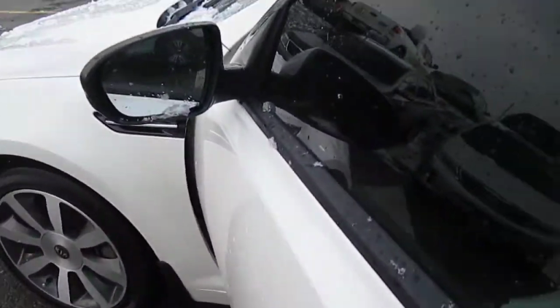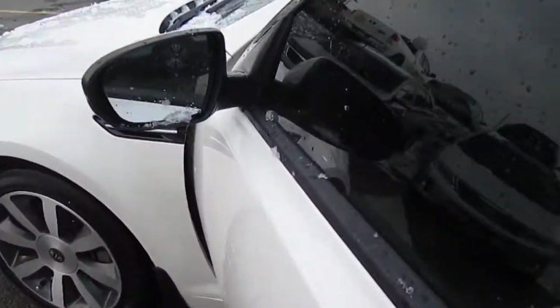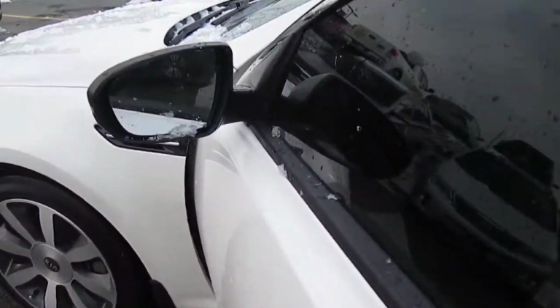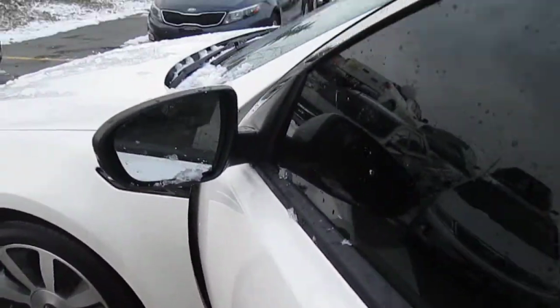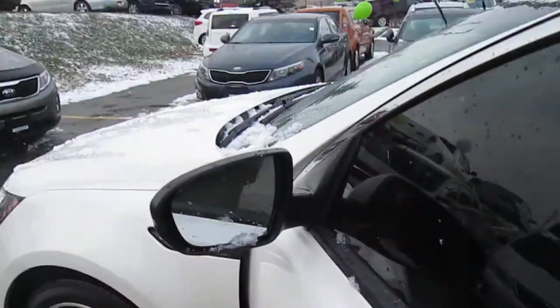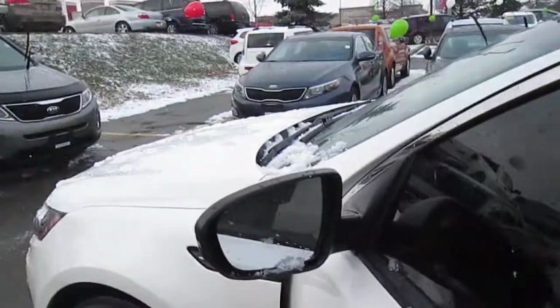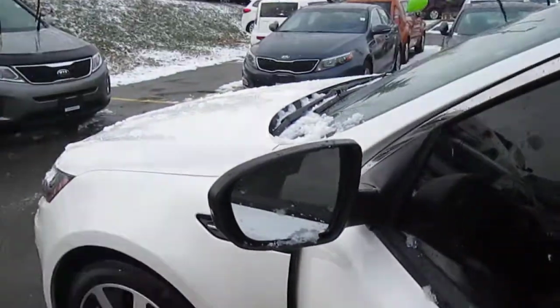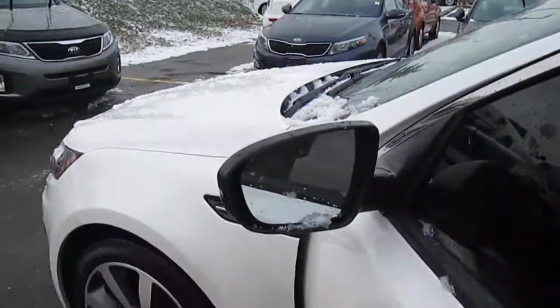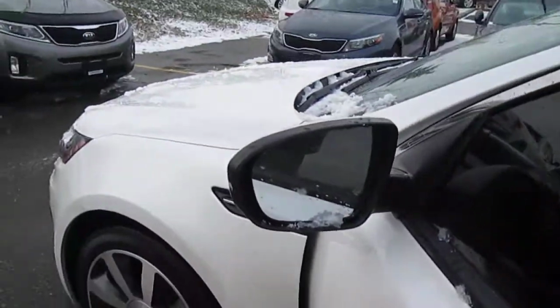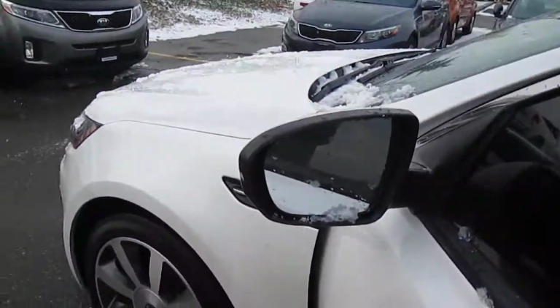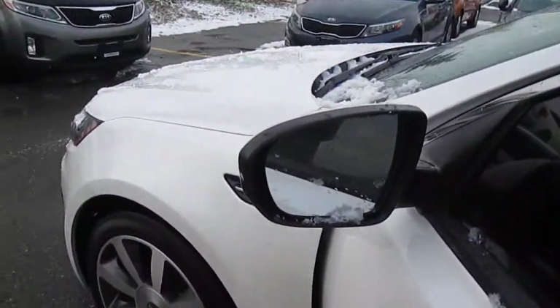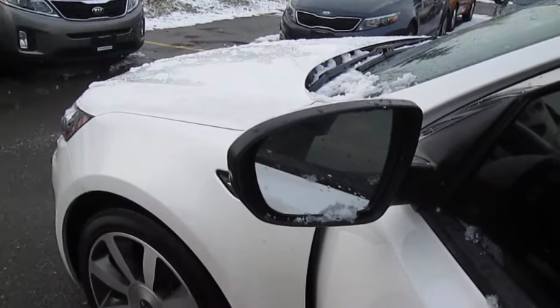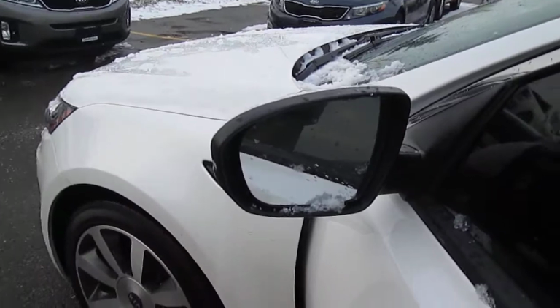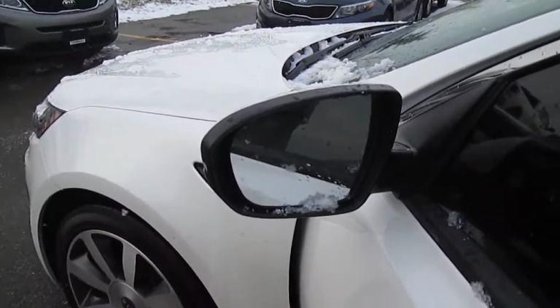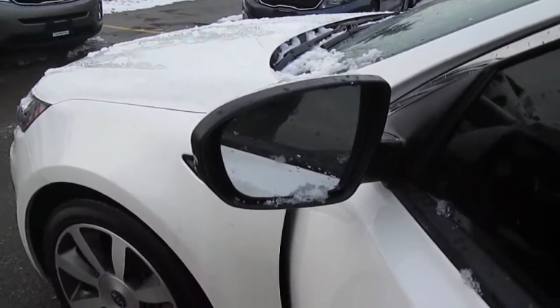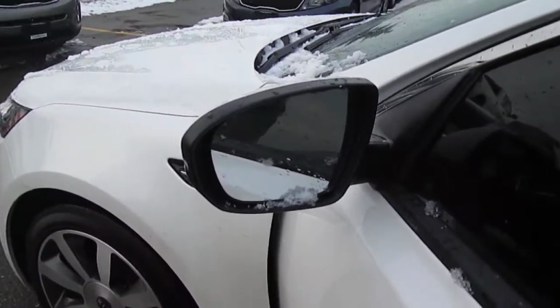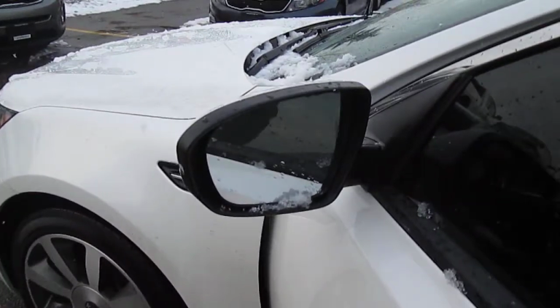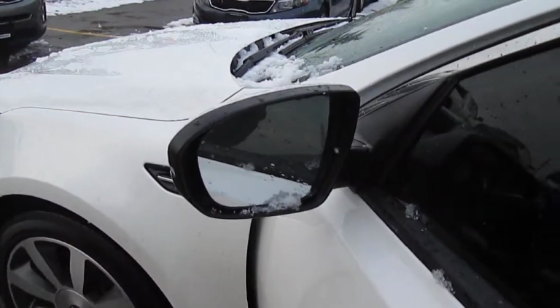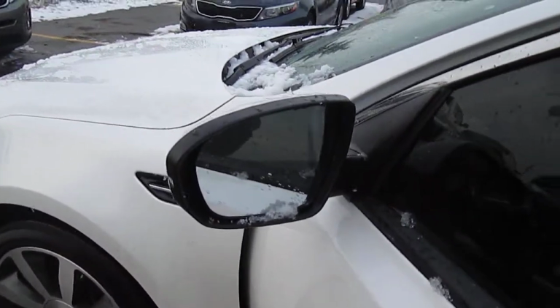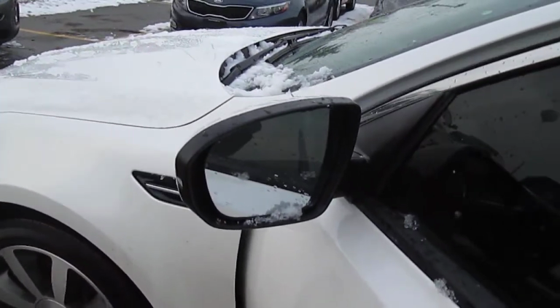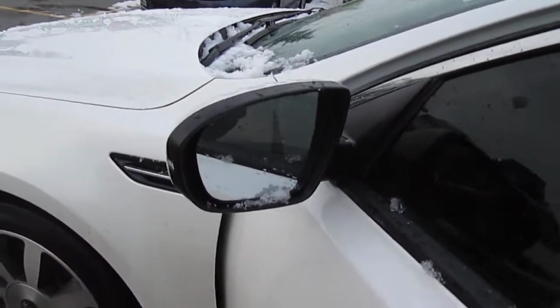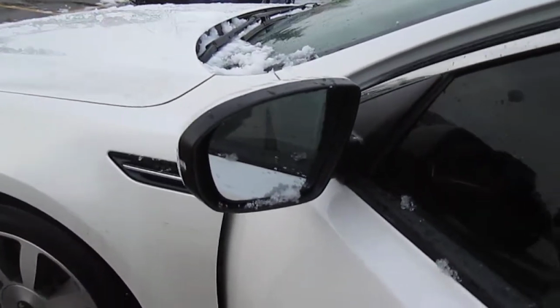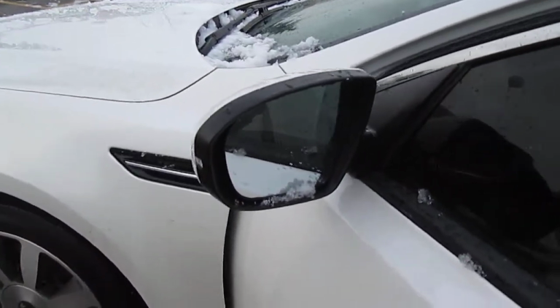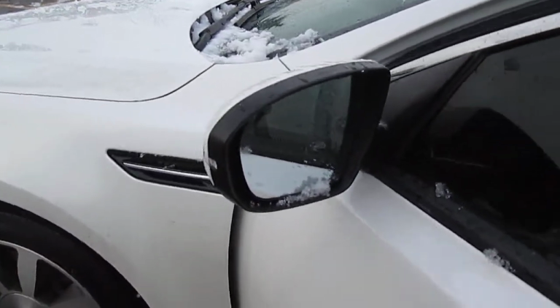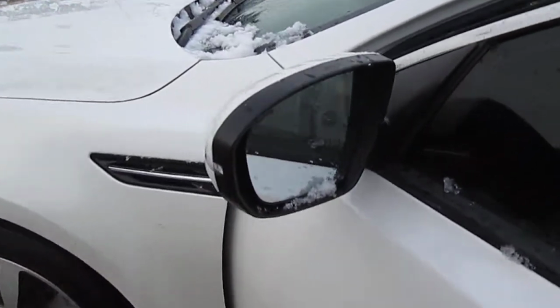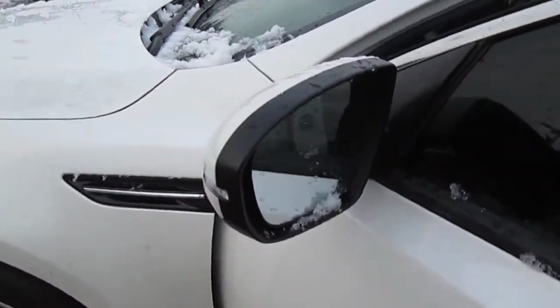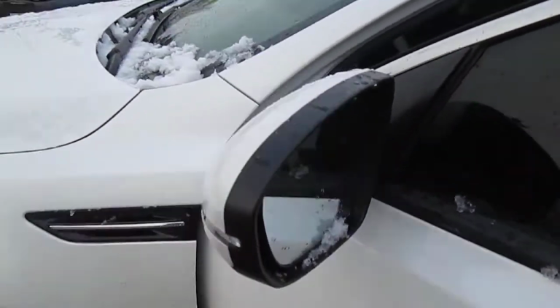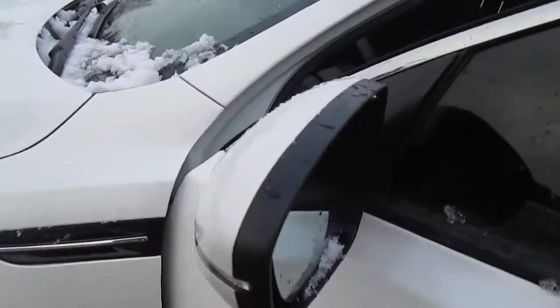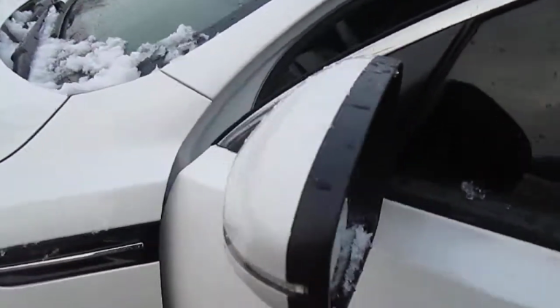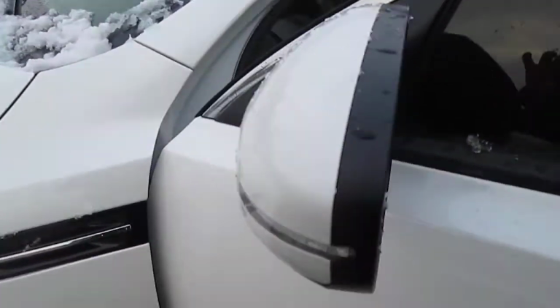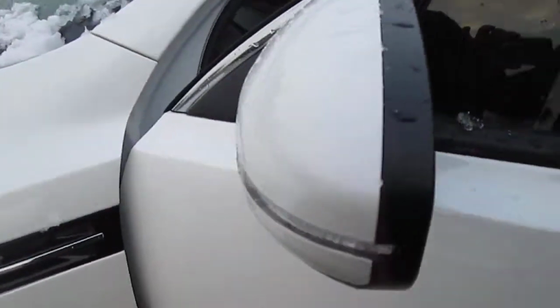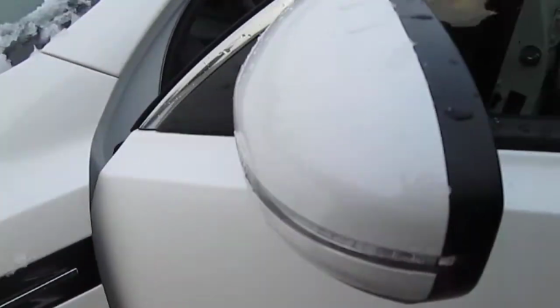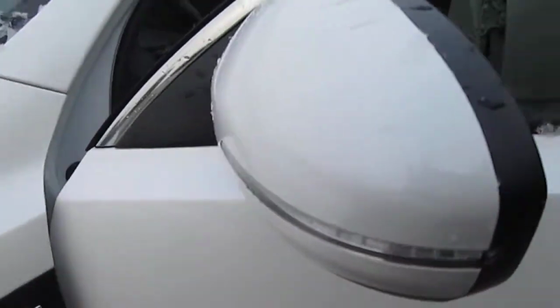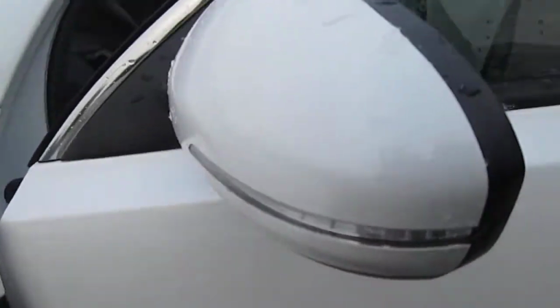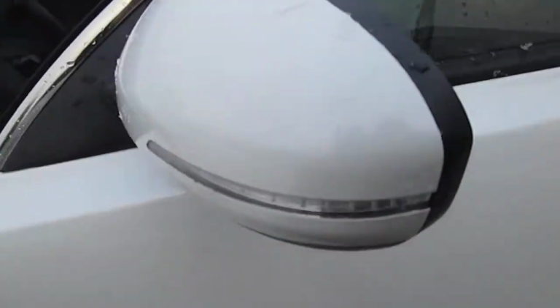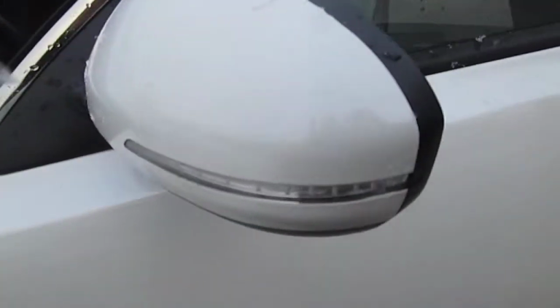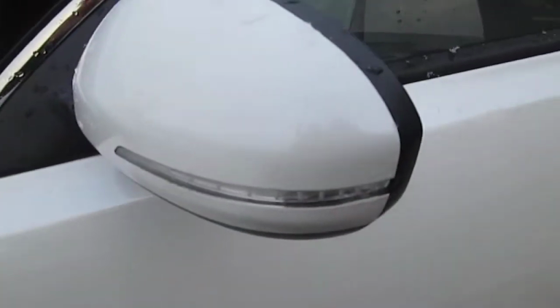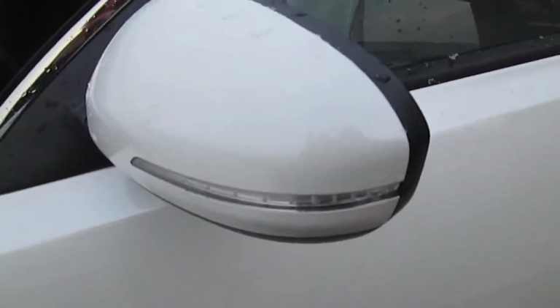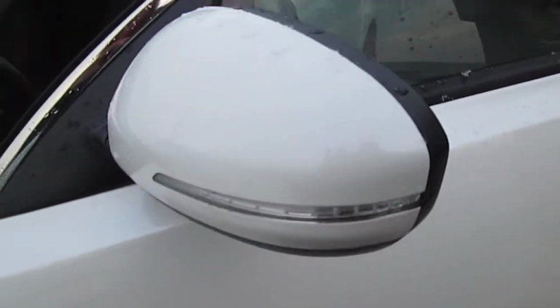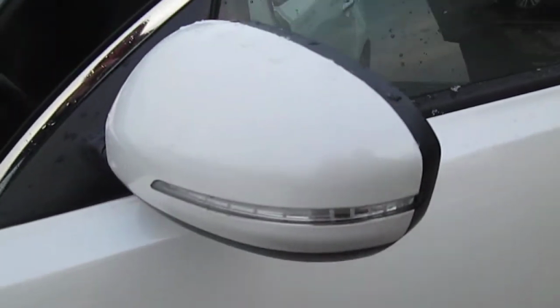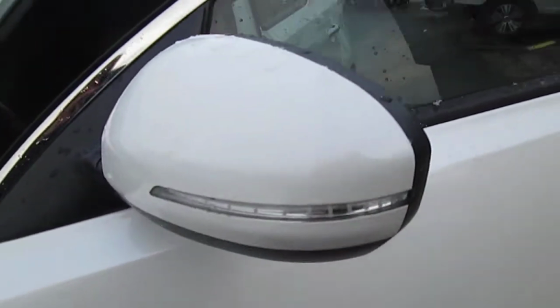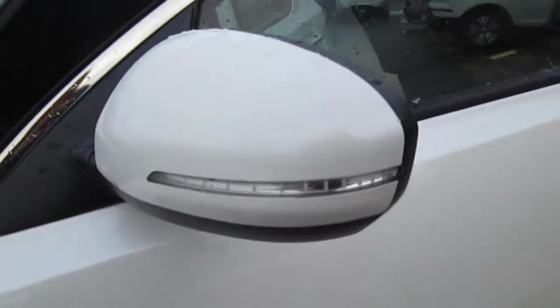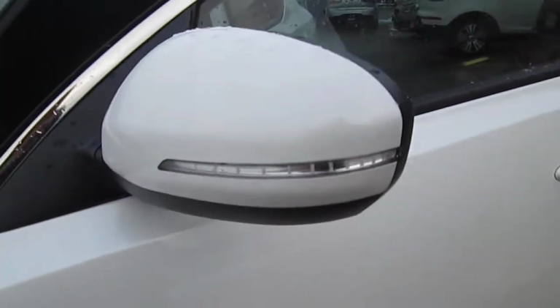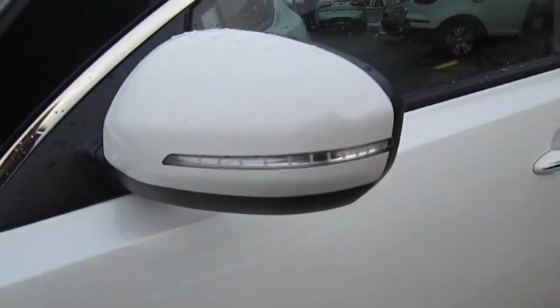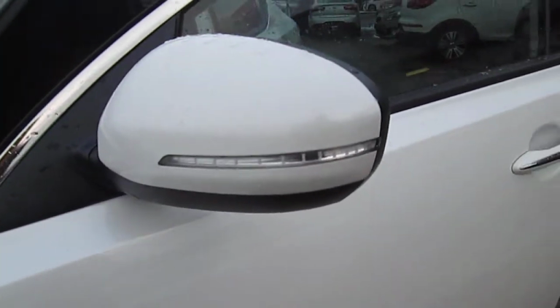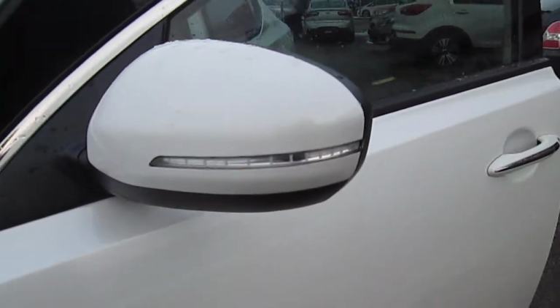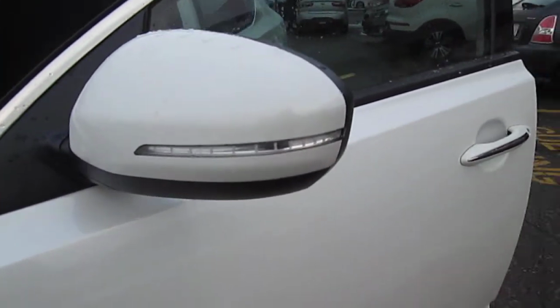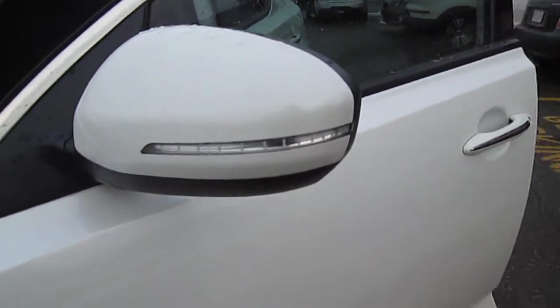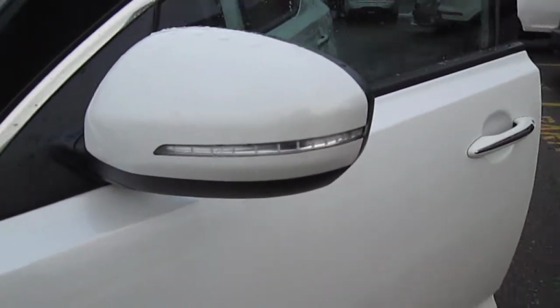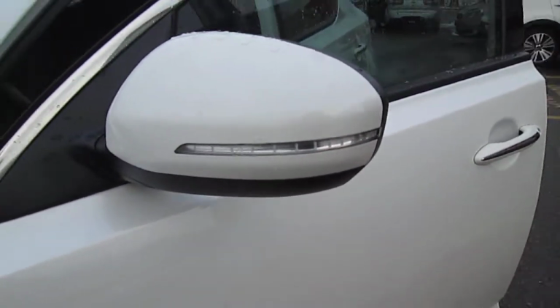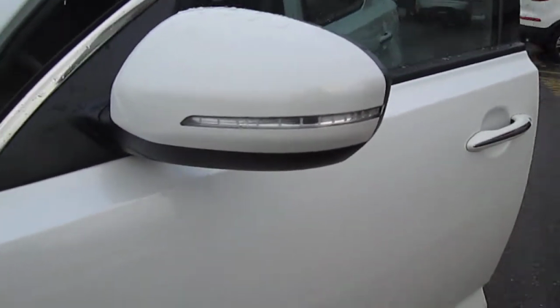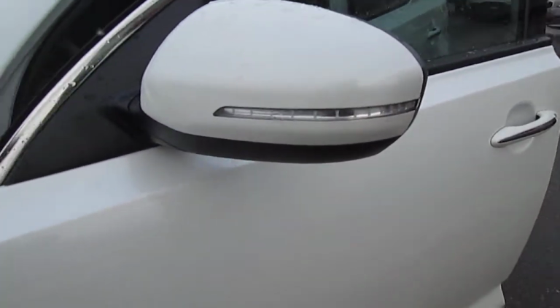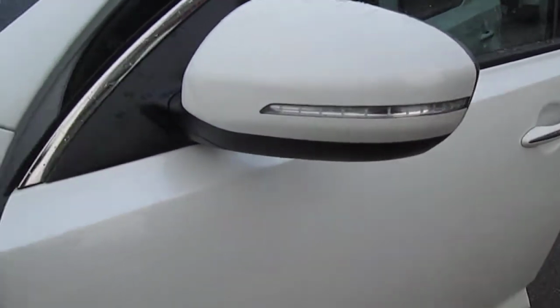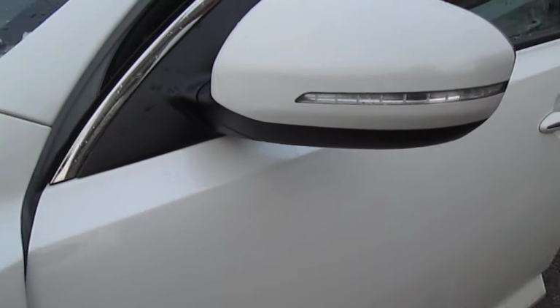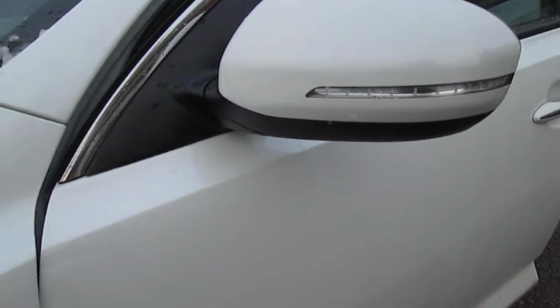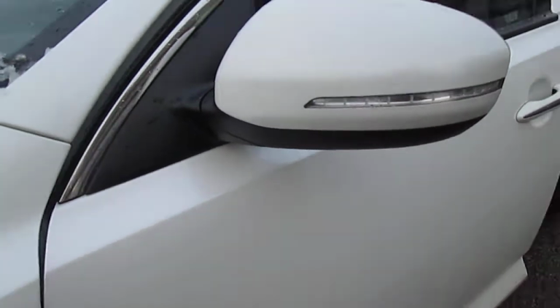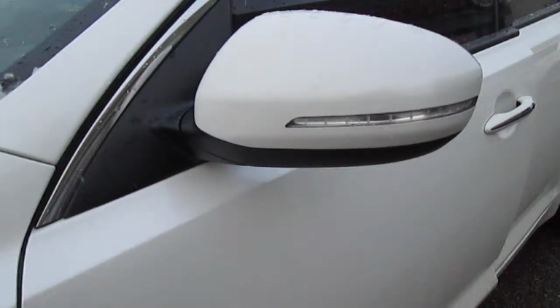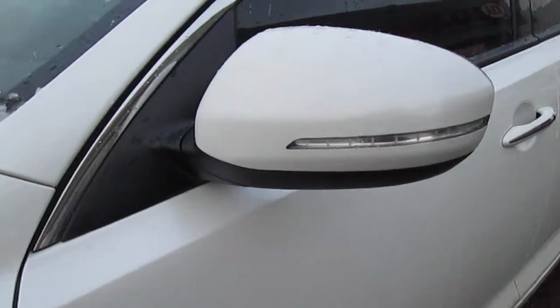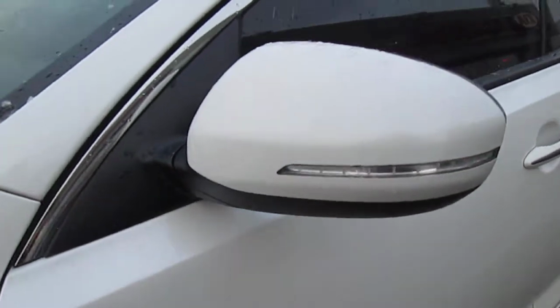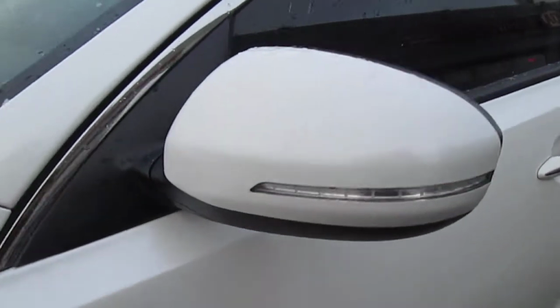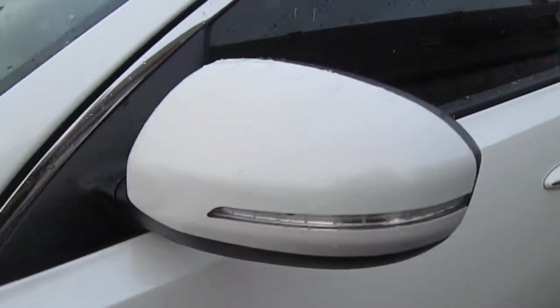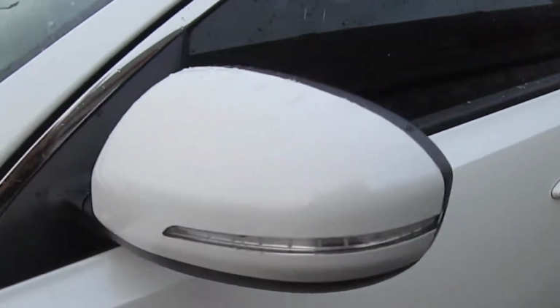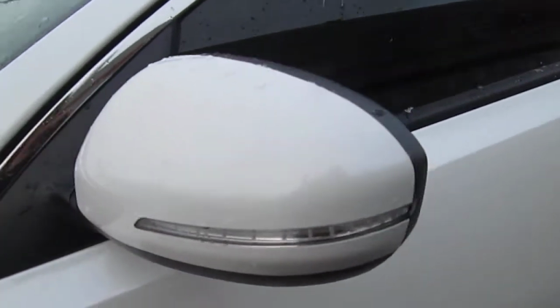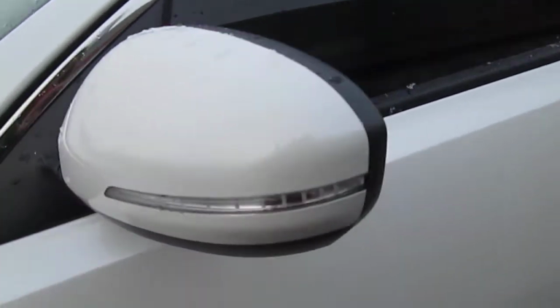Your windows are automatic and heated as well. And you've got the repeater lights on there too, so fabulous visibility there.